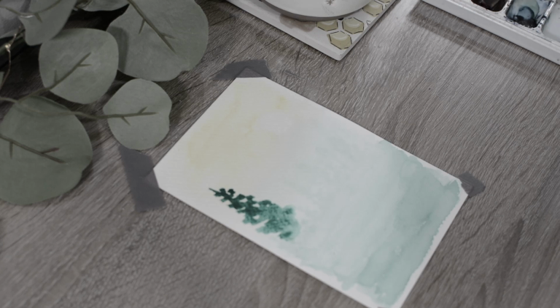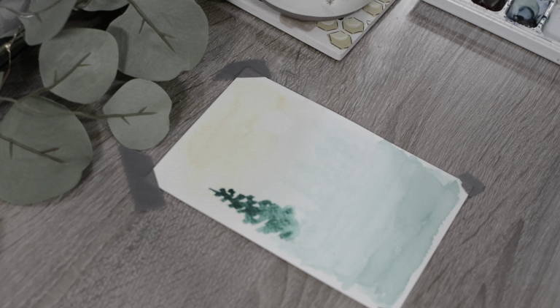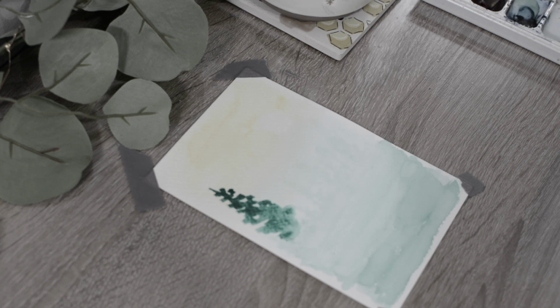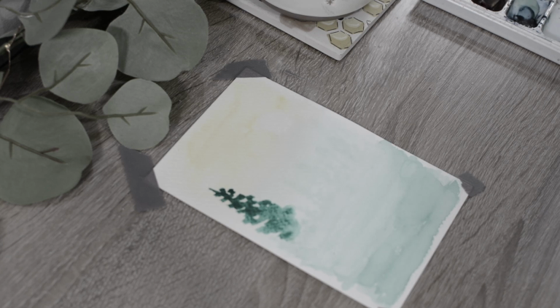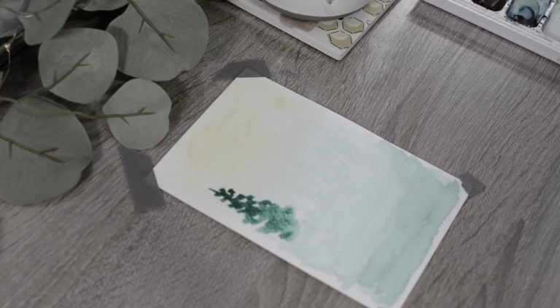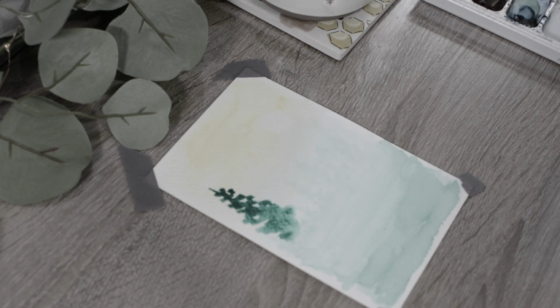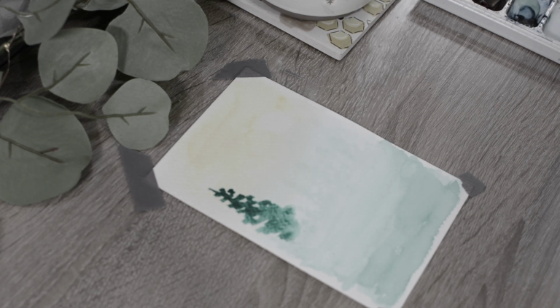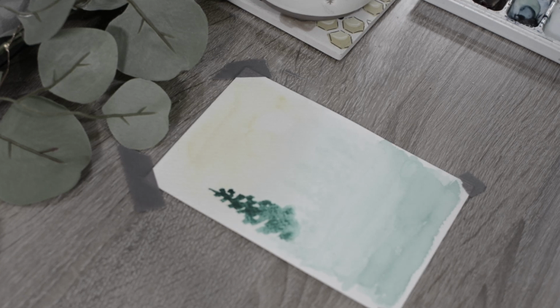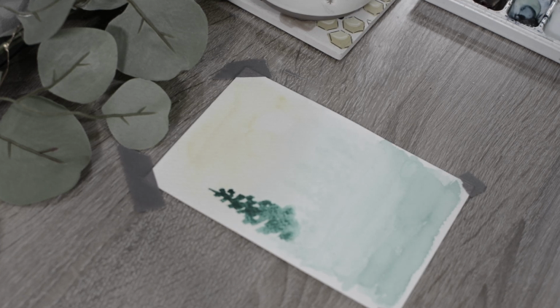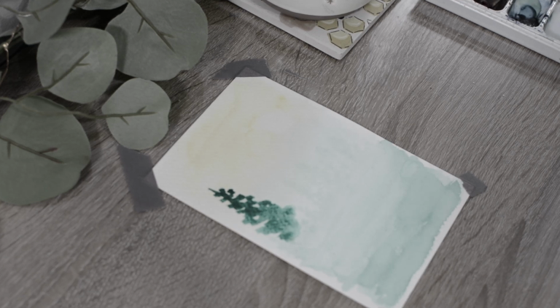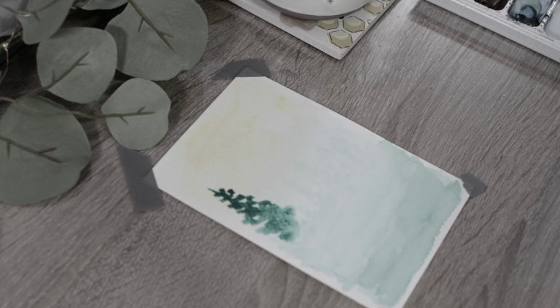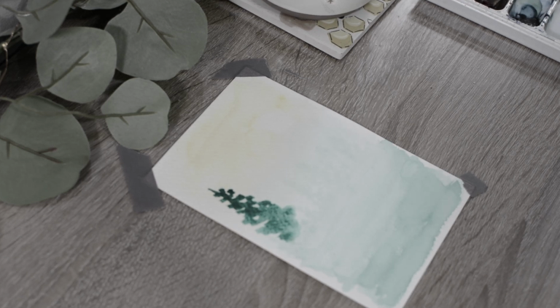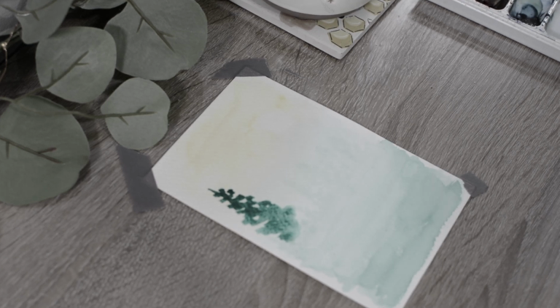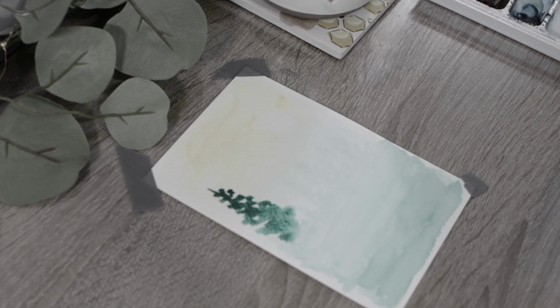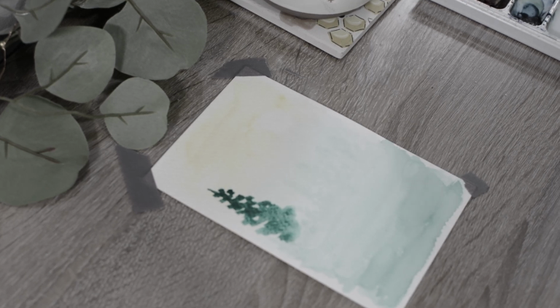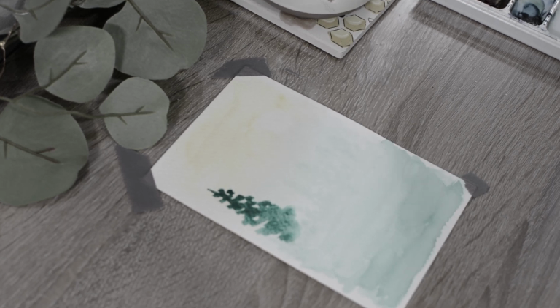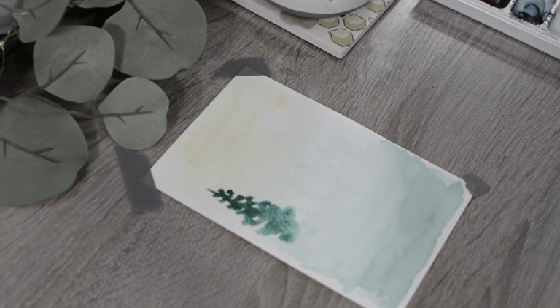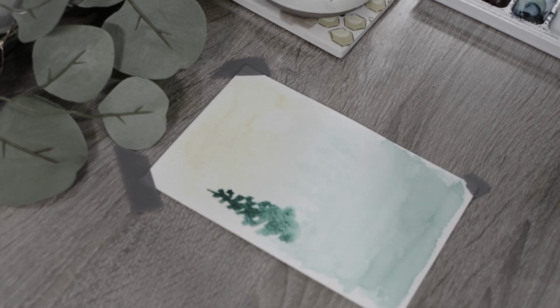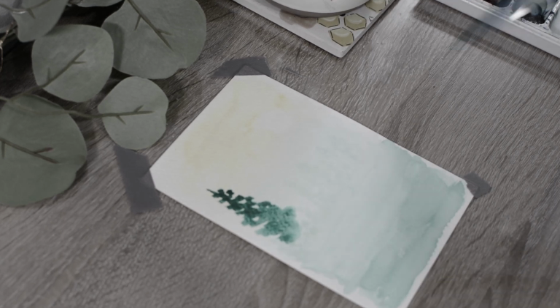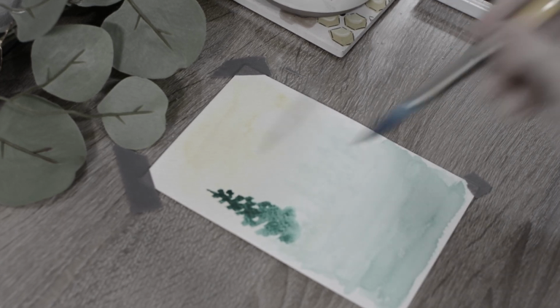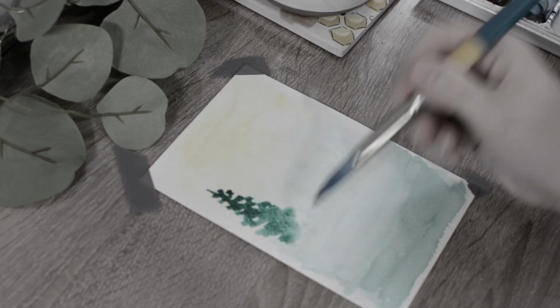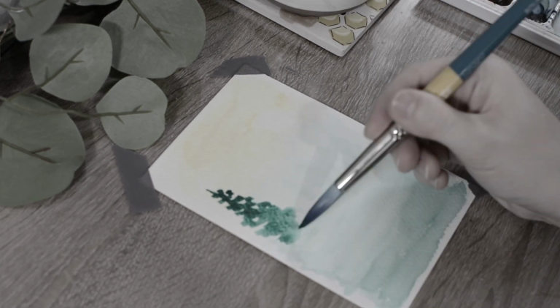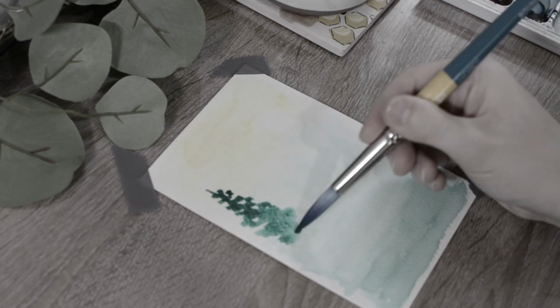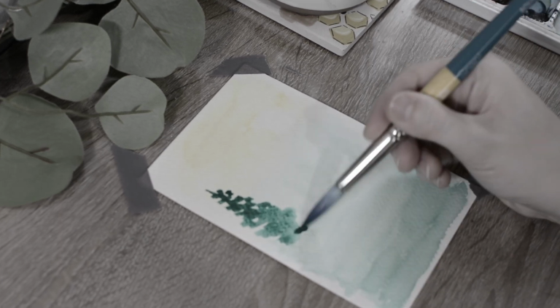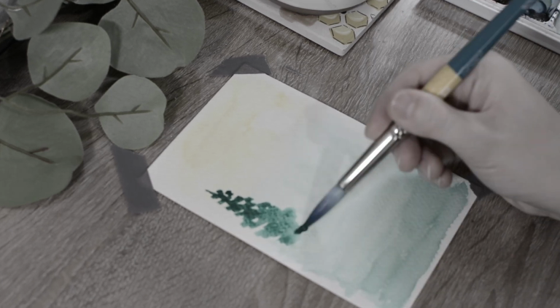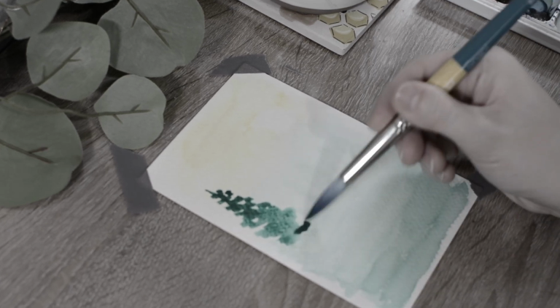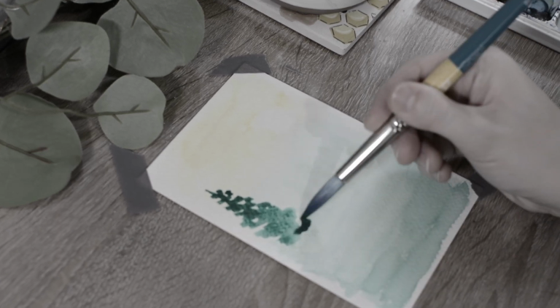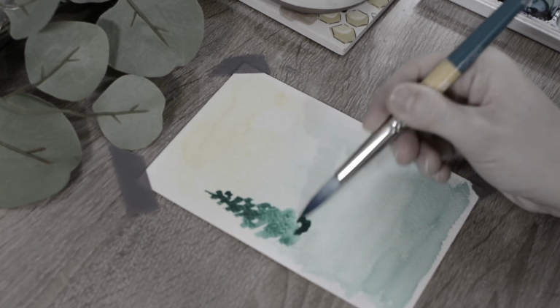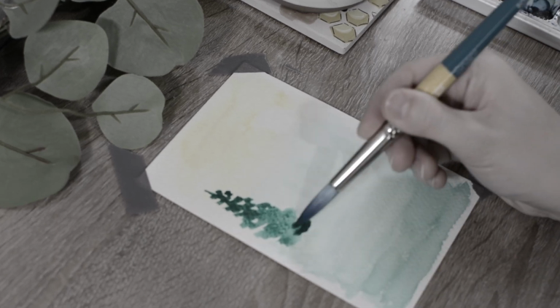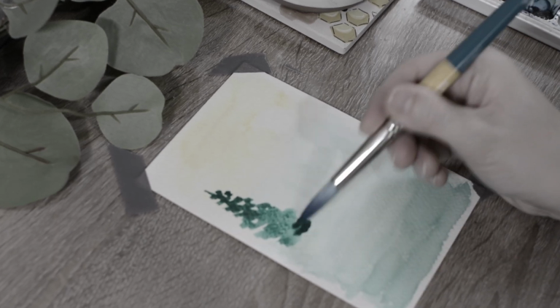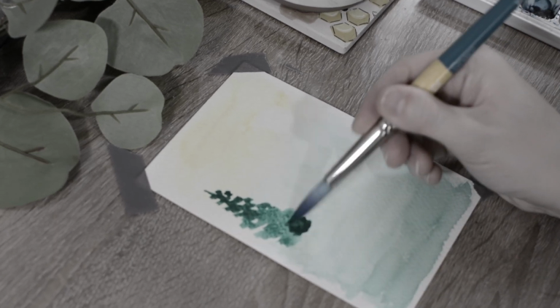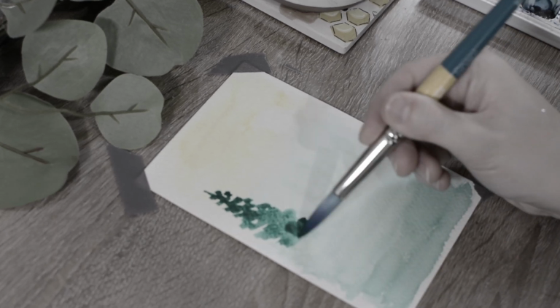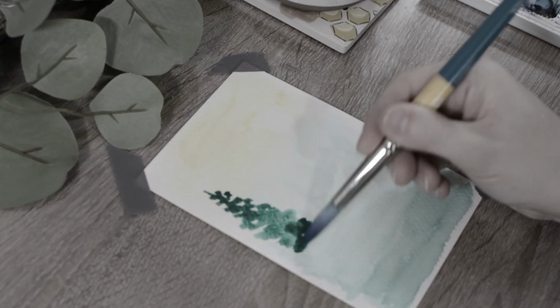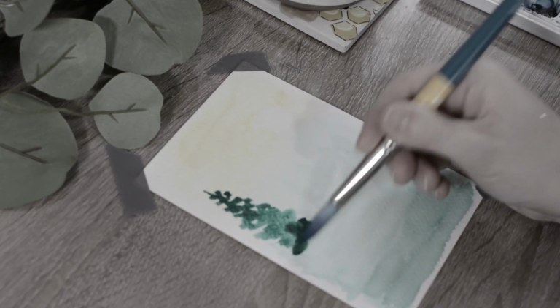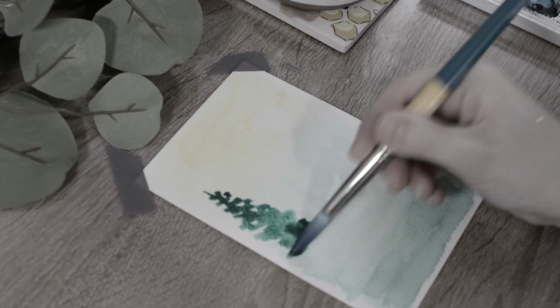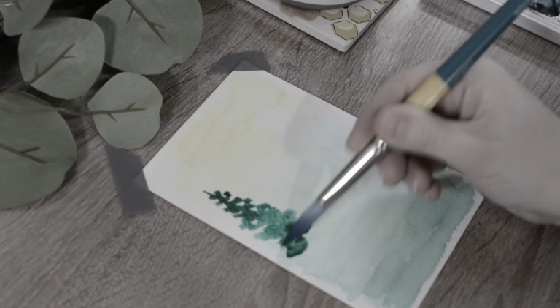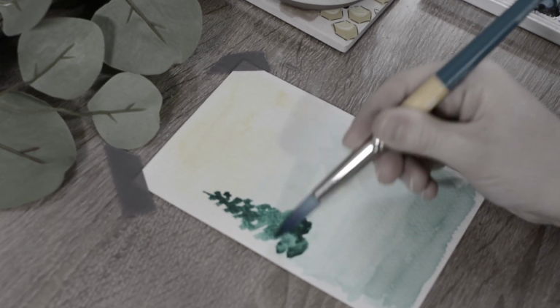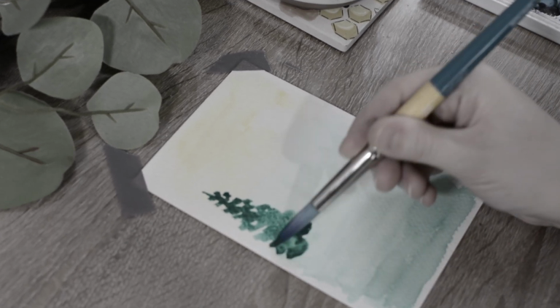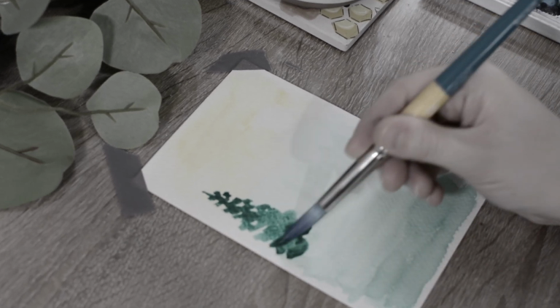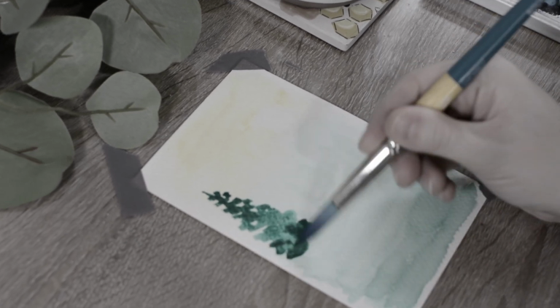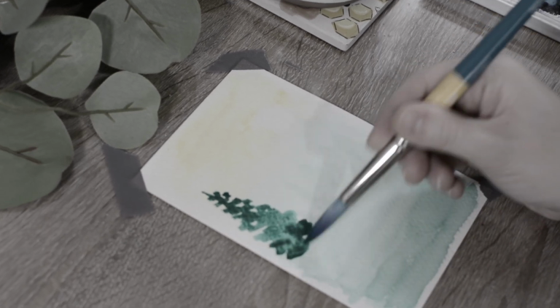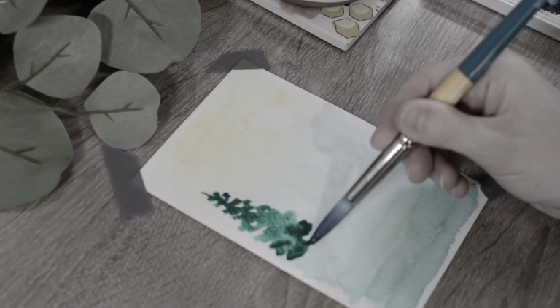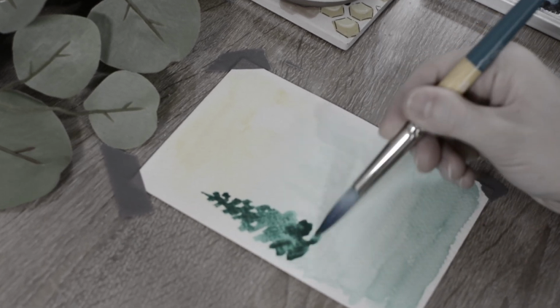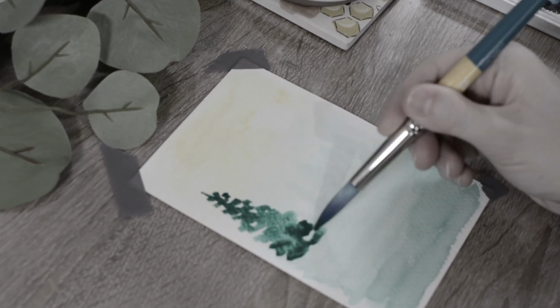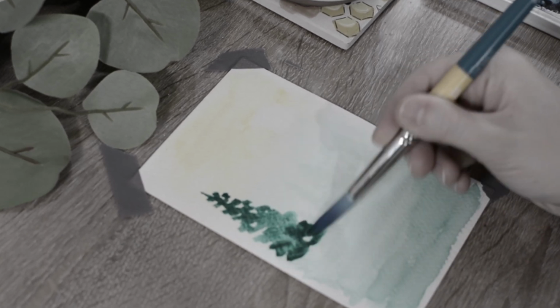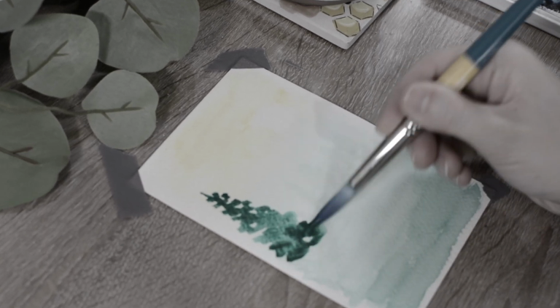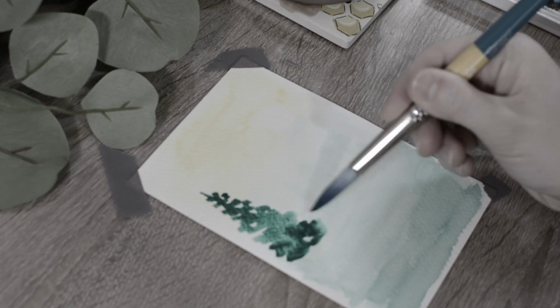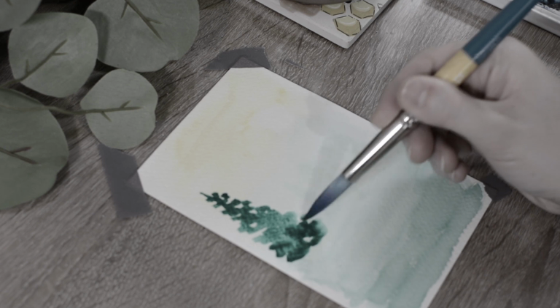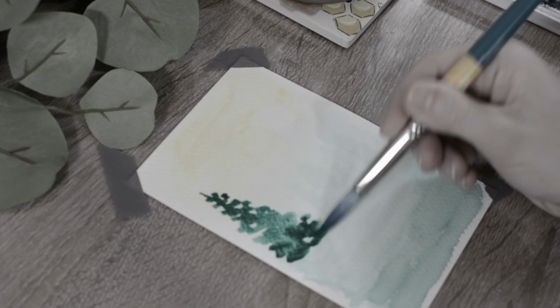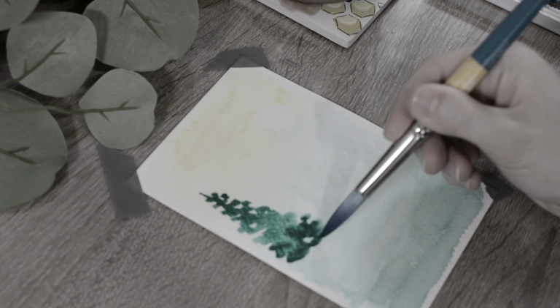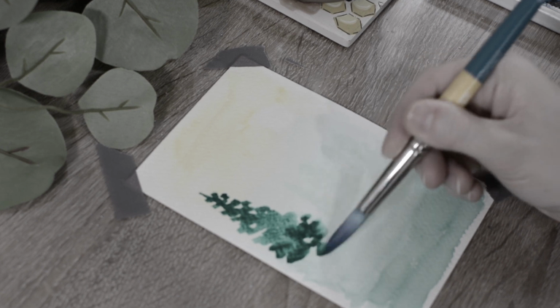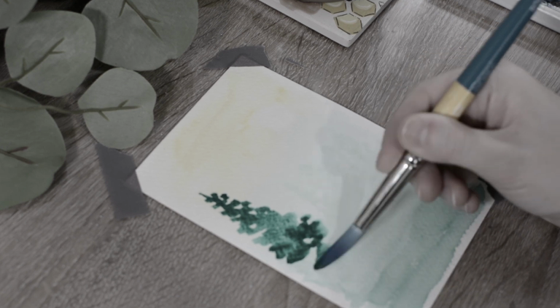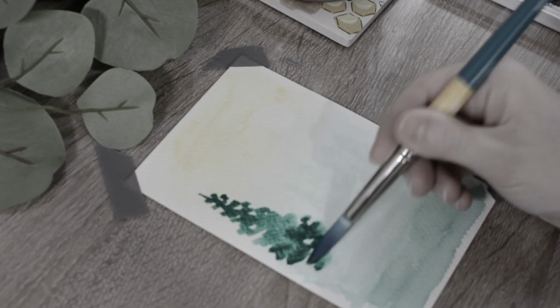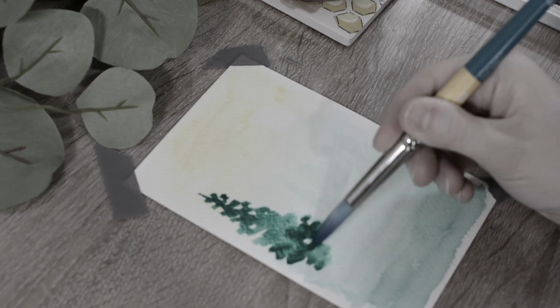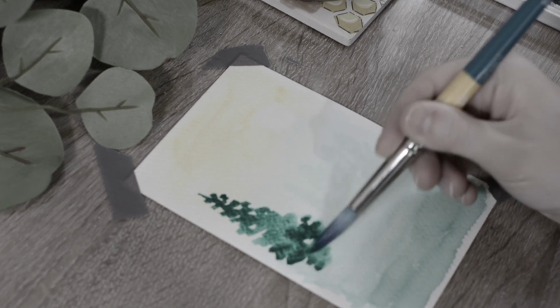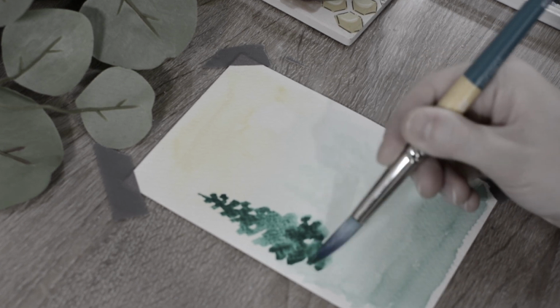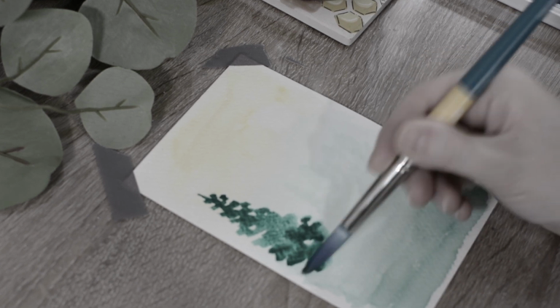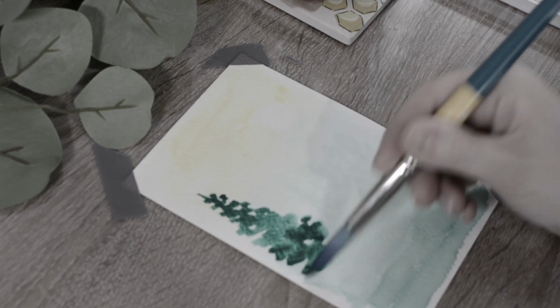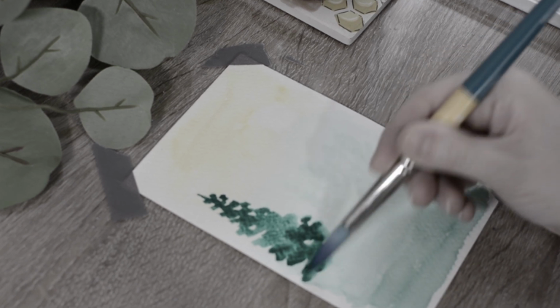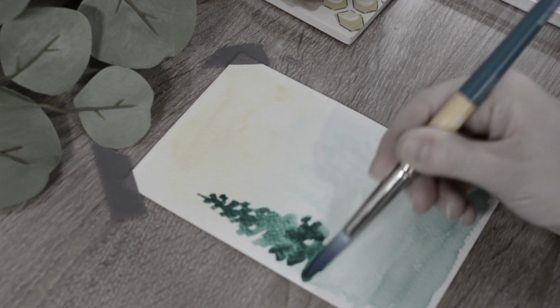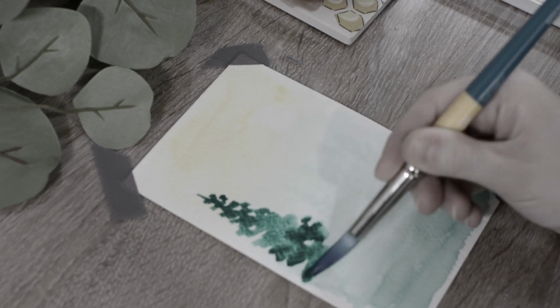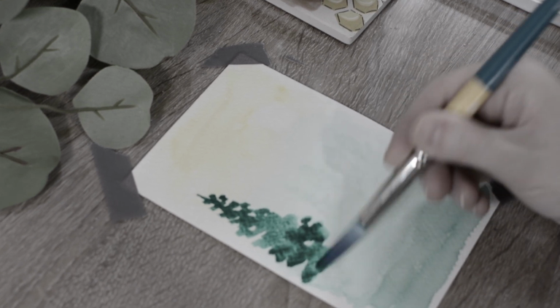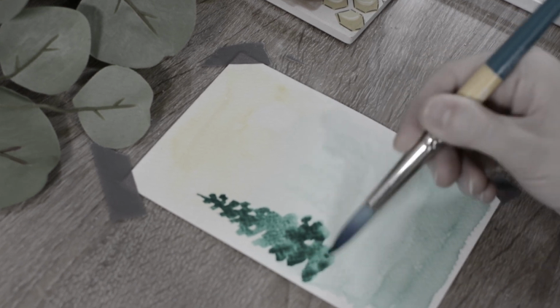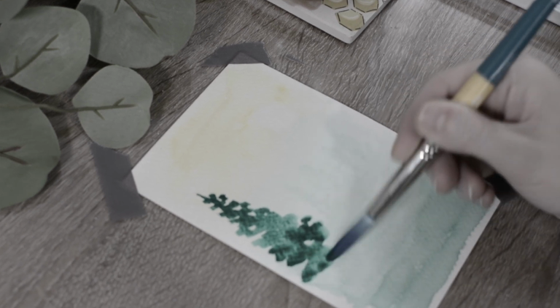Let's paint this easy landscape together. I will have all of the supplies and paint colors I used listed on my blog. Let's get started.